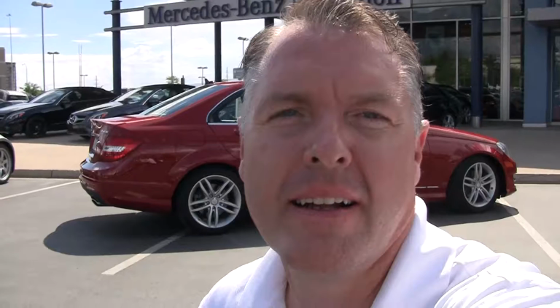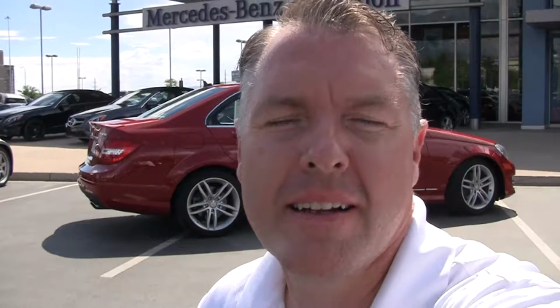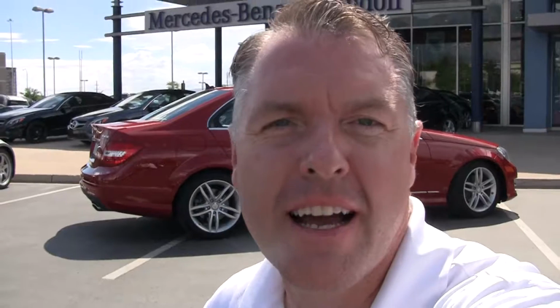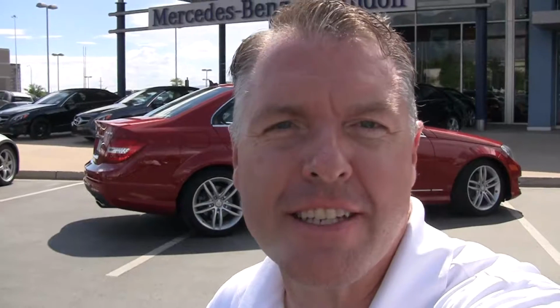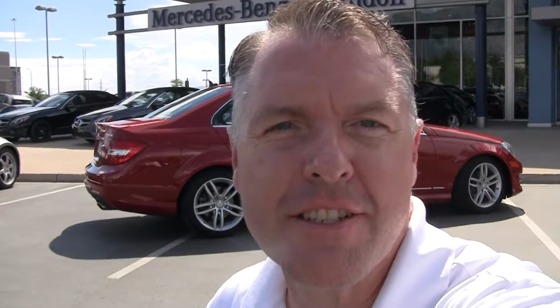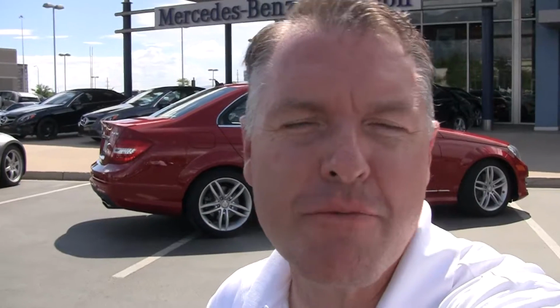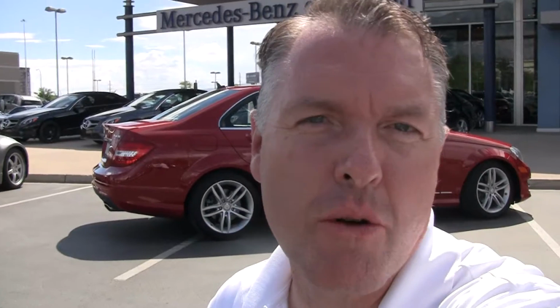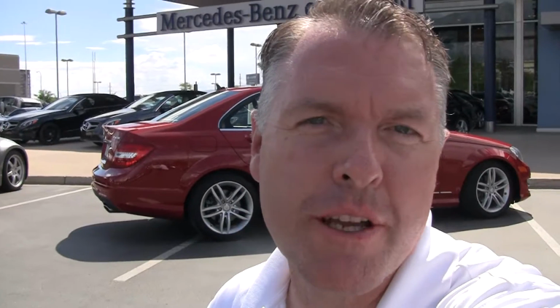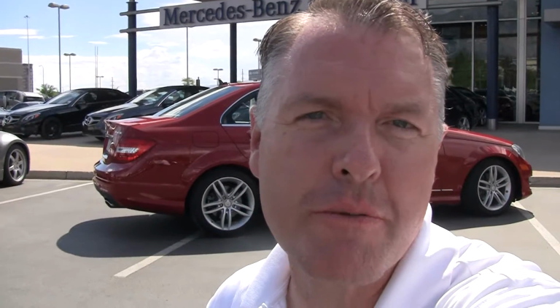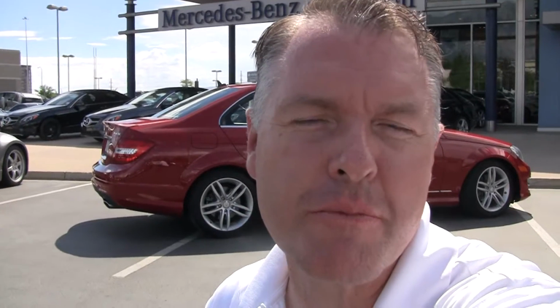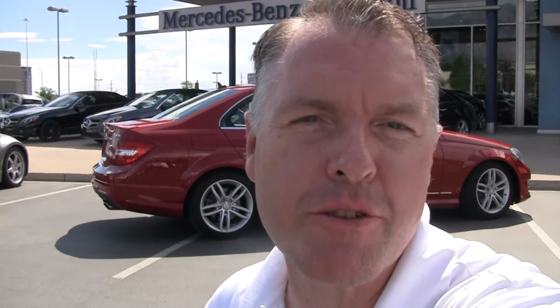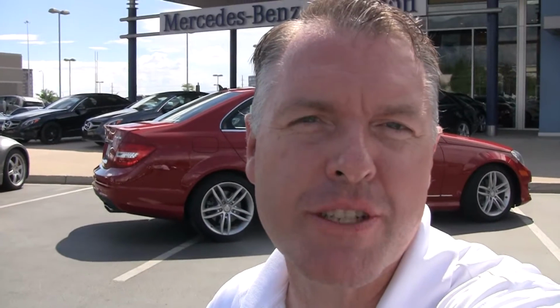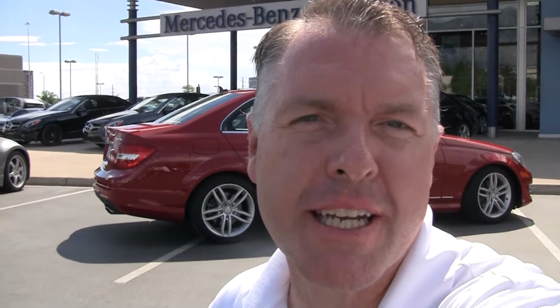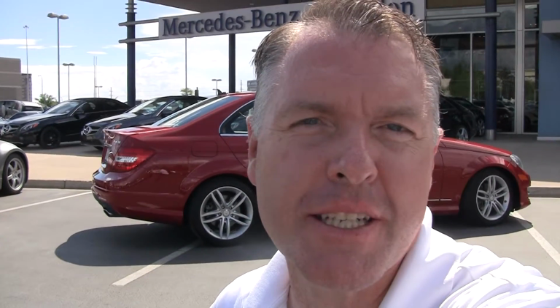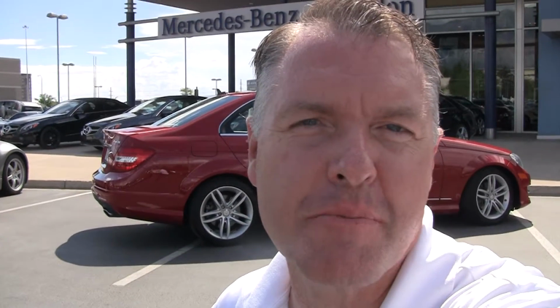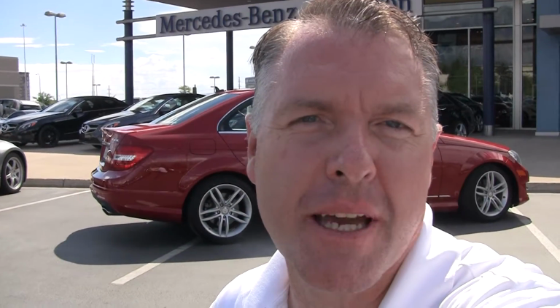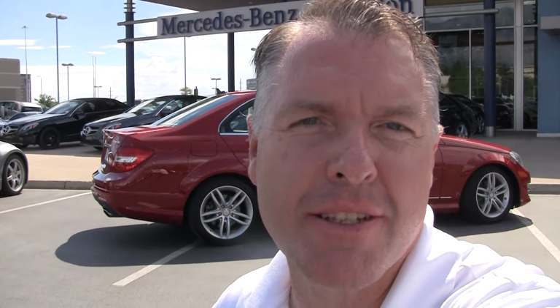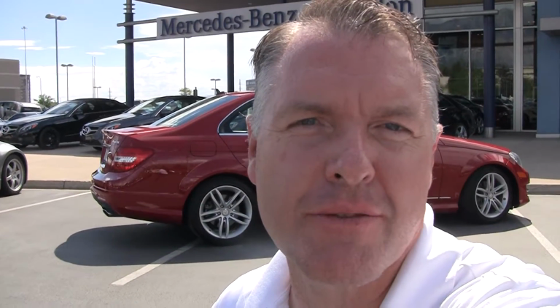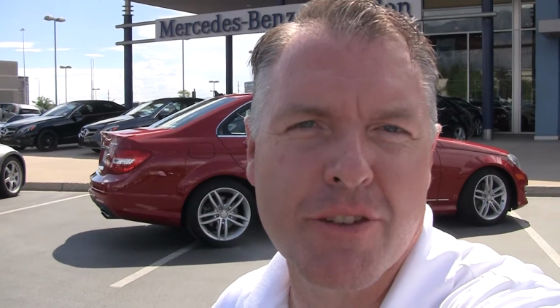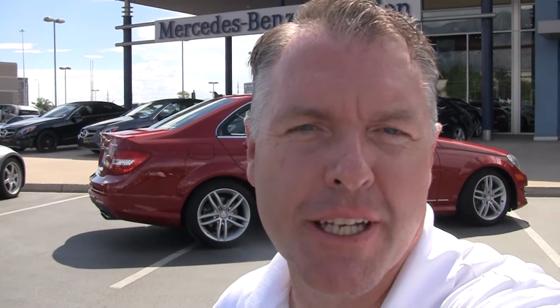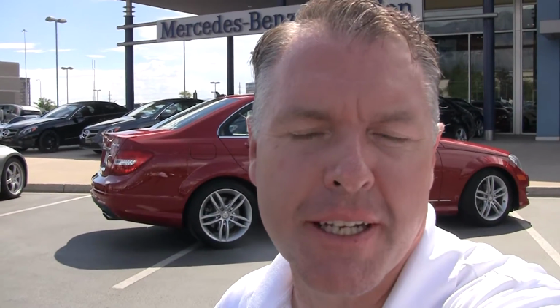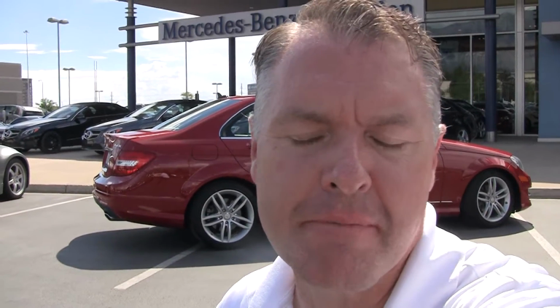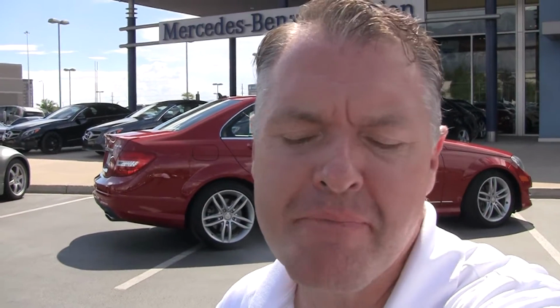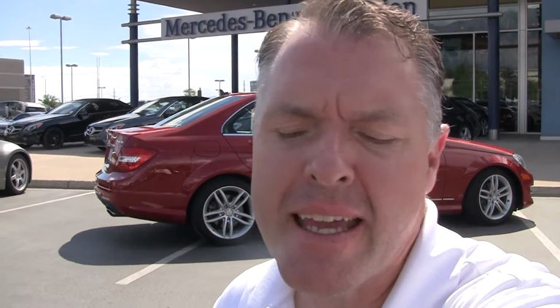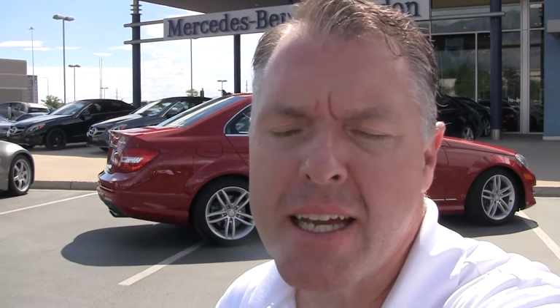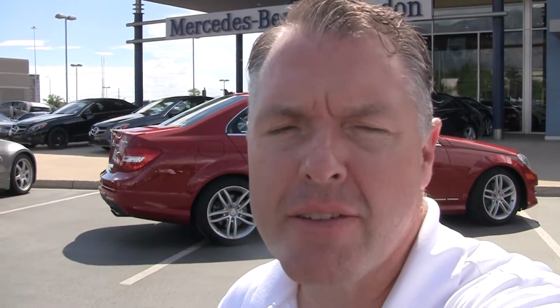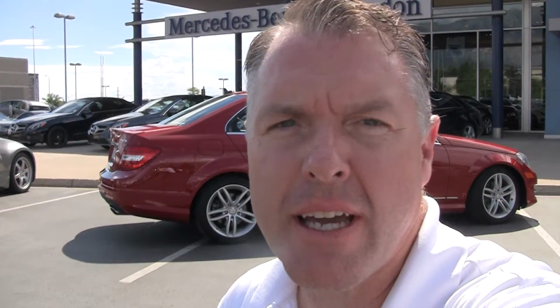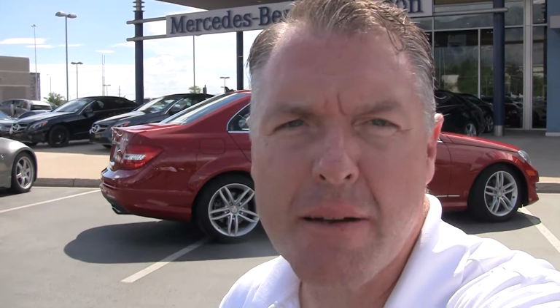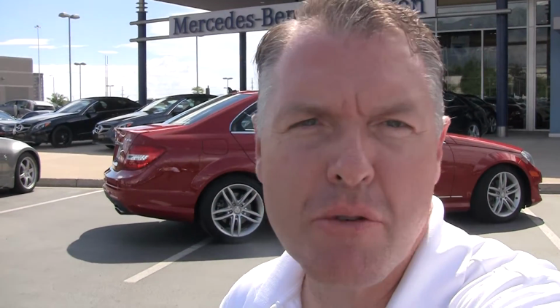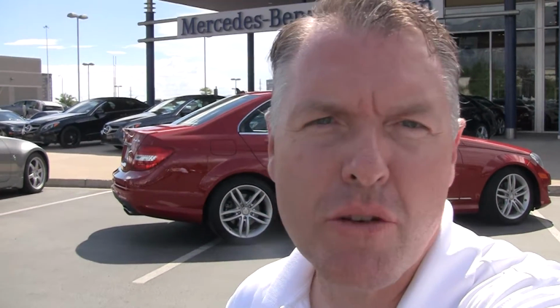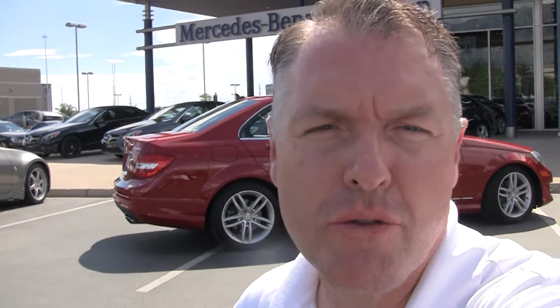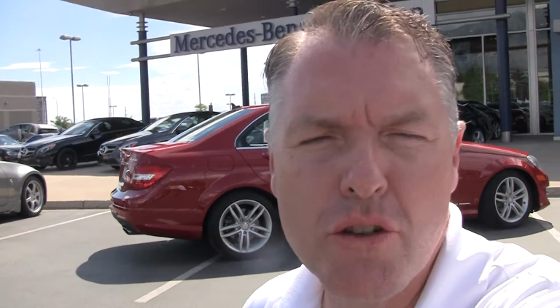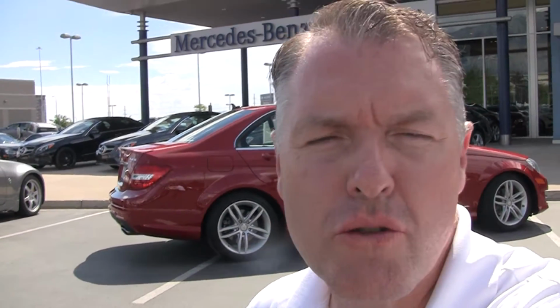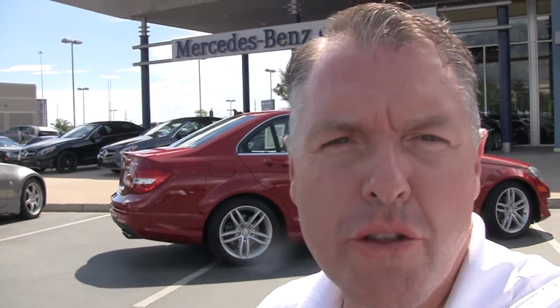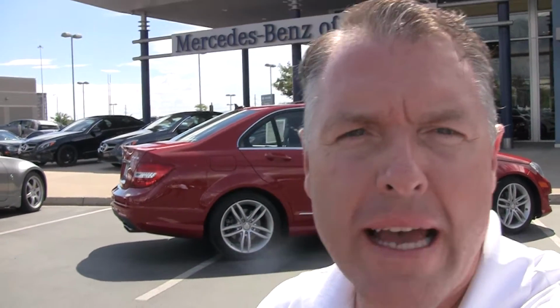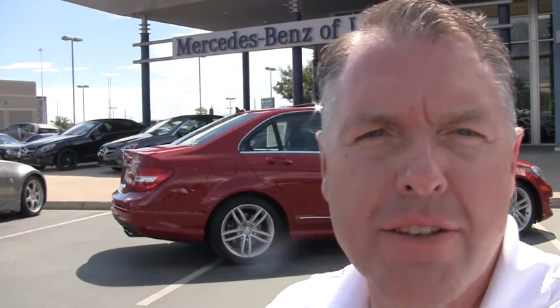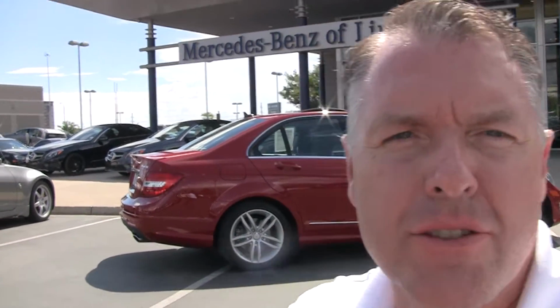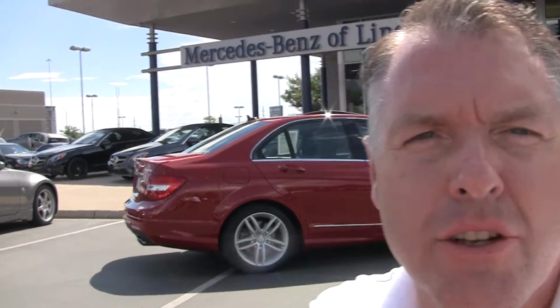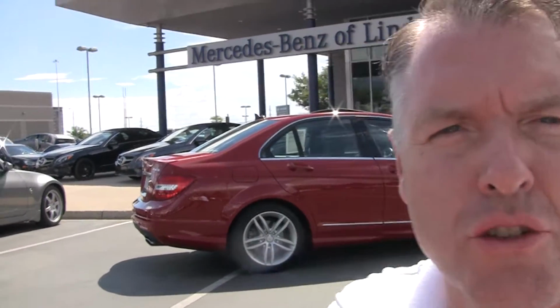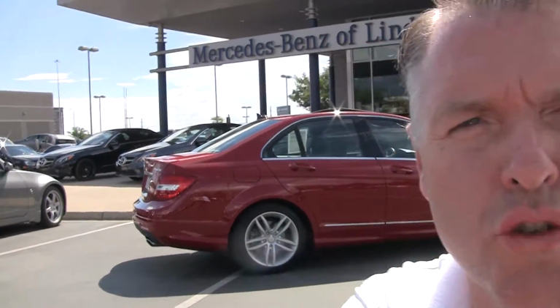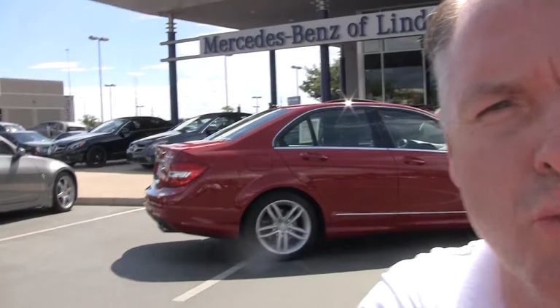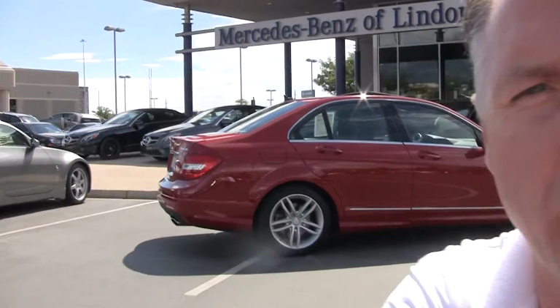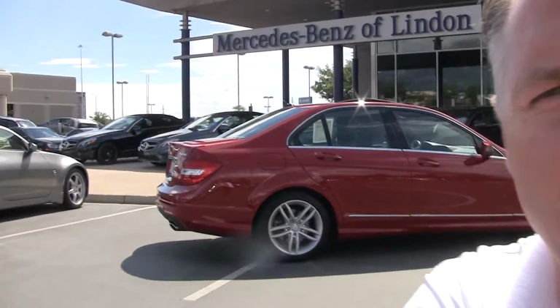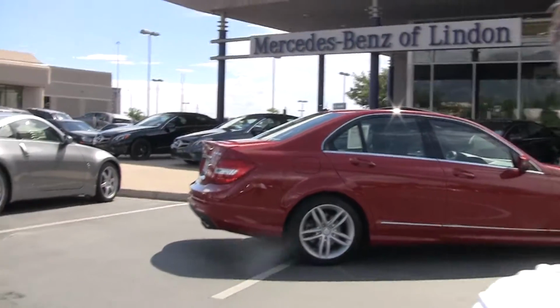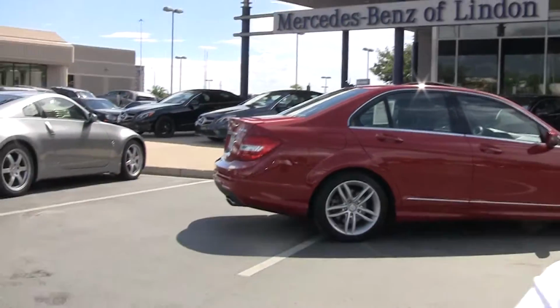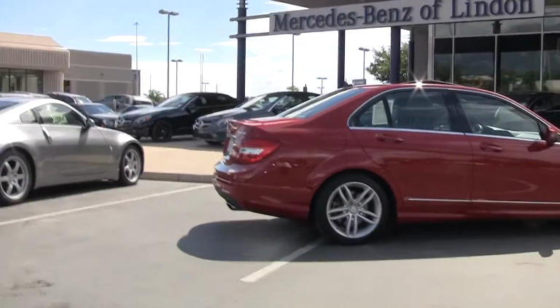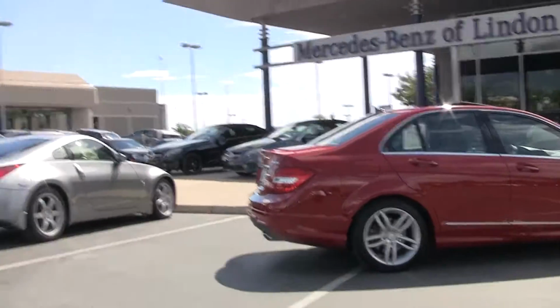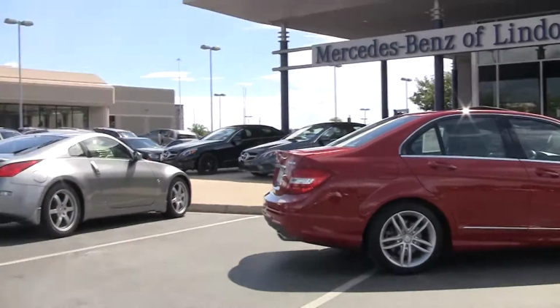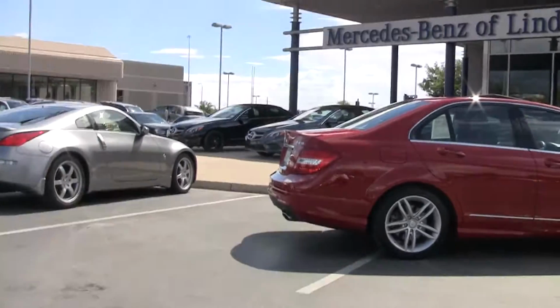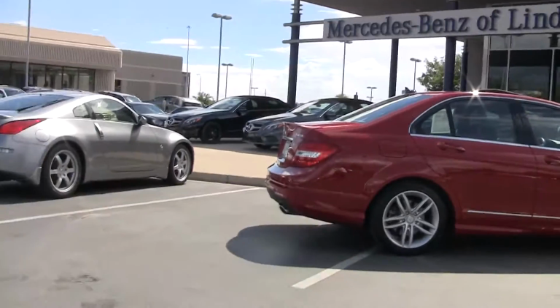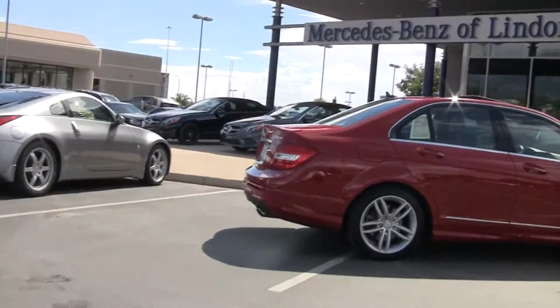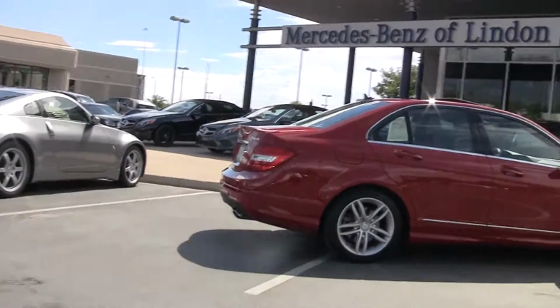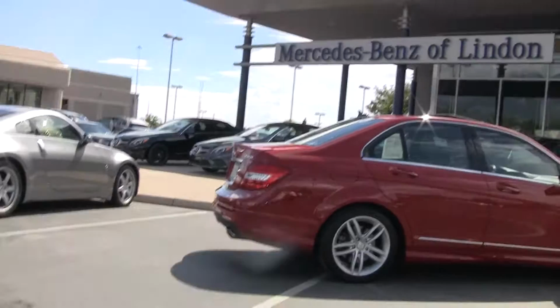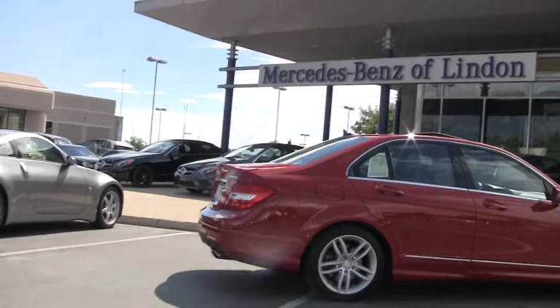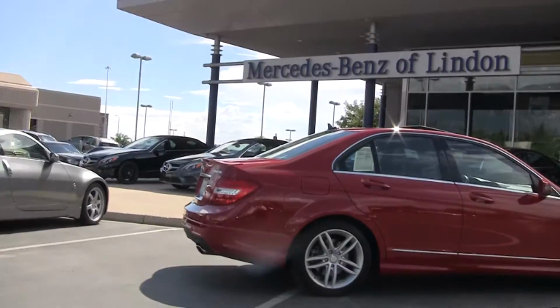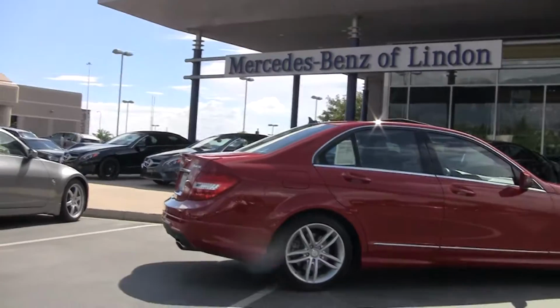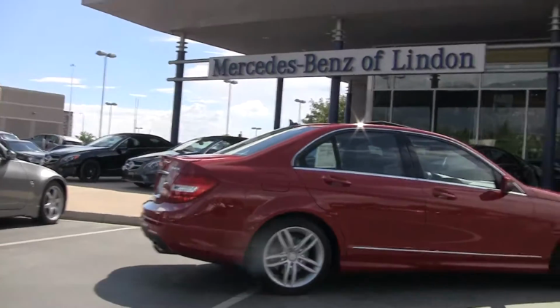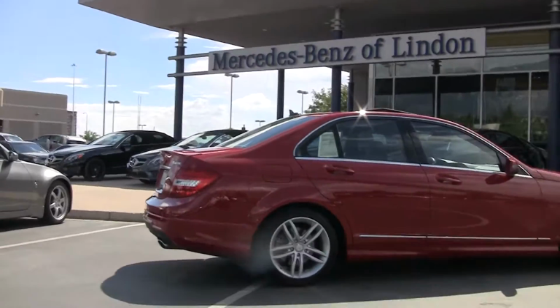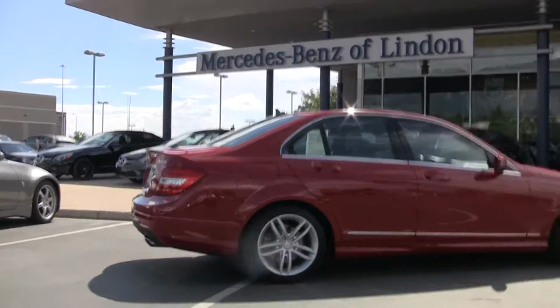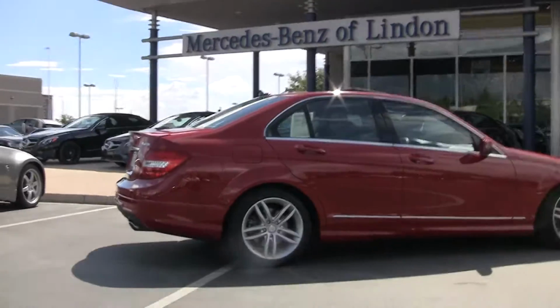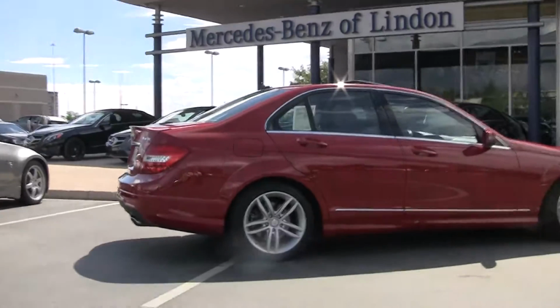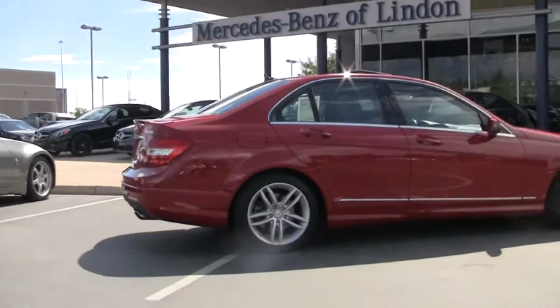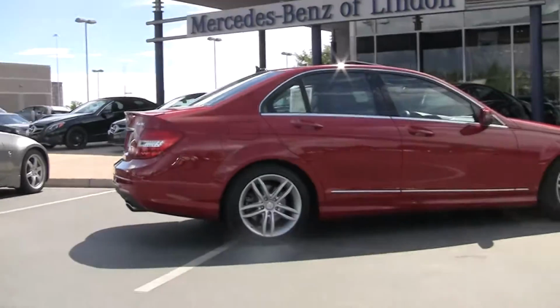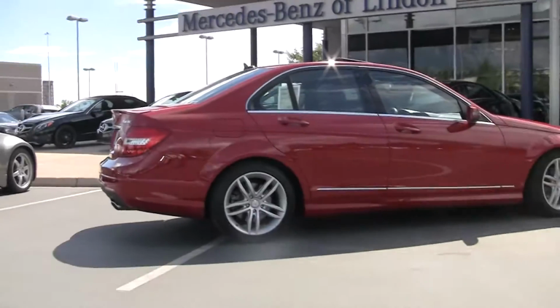Hi, Steve Ward here with Mercedes-Benz of Linden. We've got a beautiful 2012 C300 to show off today.